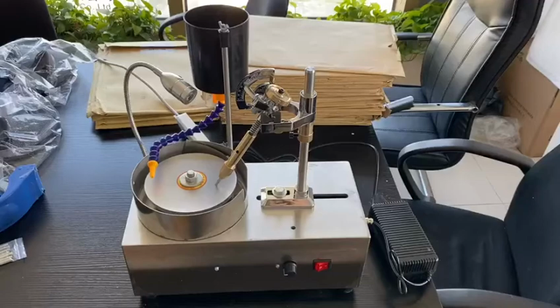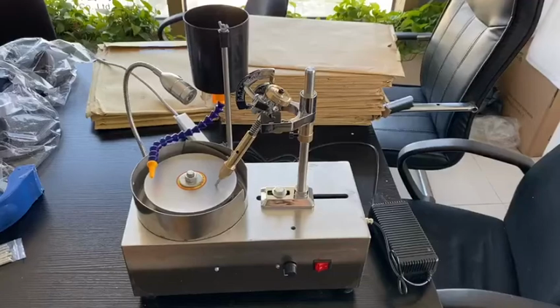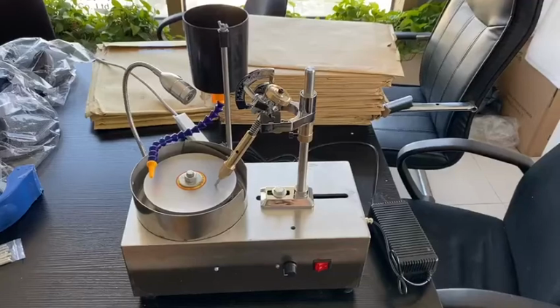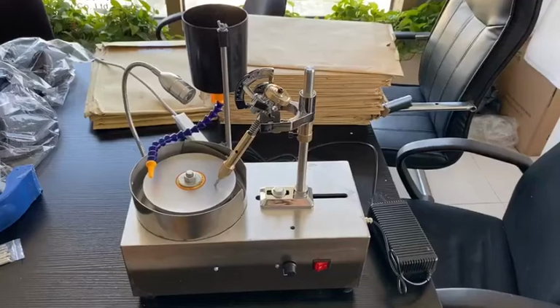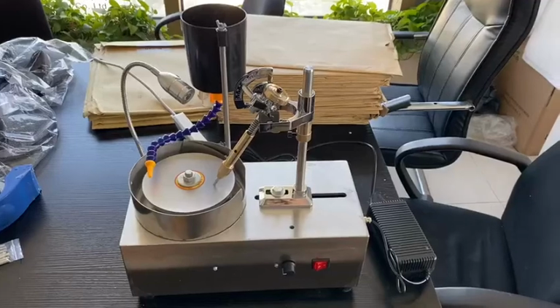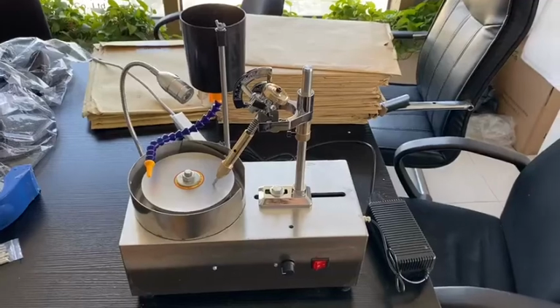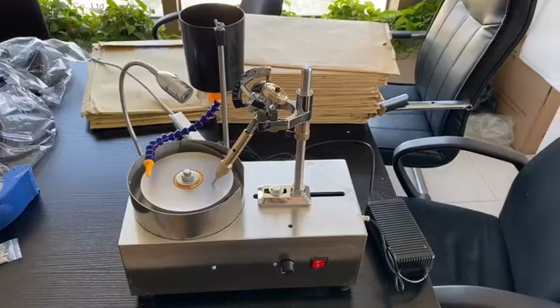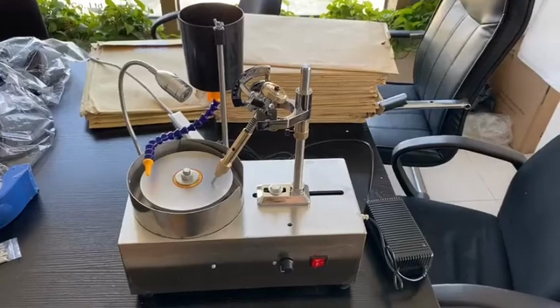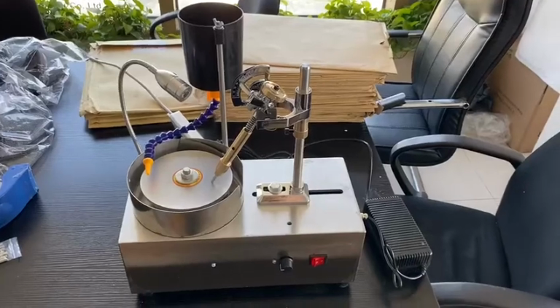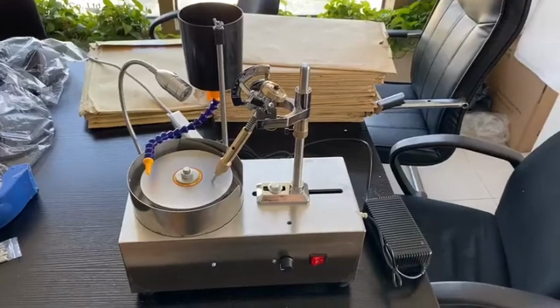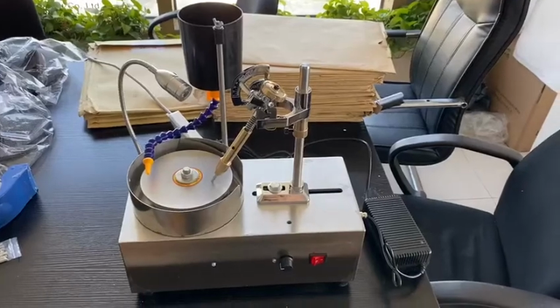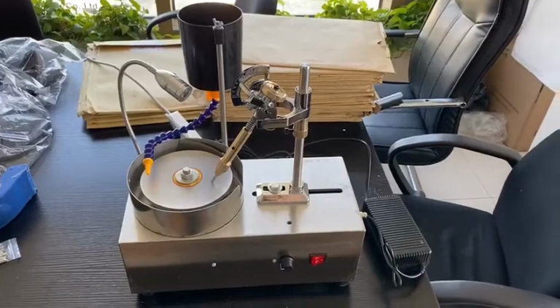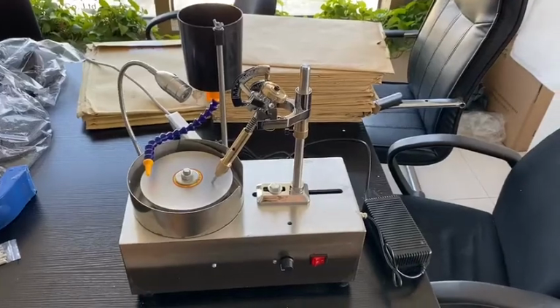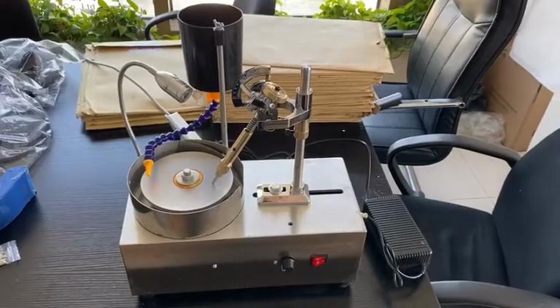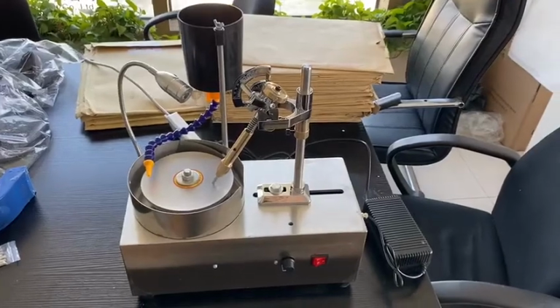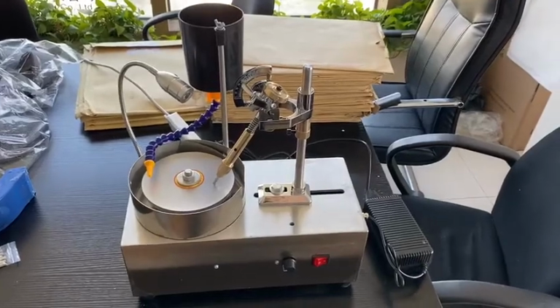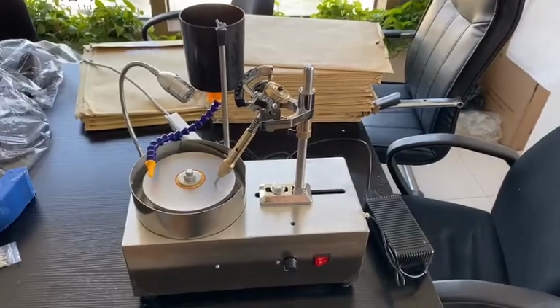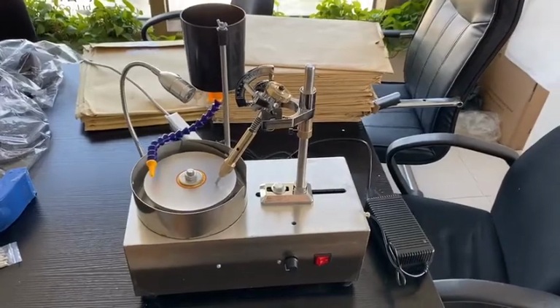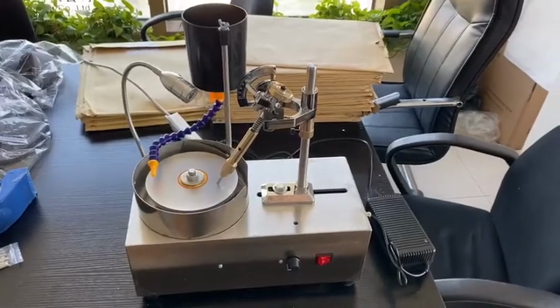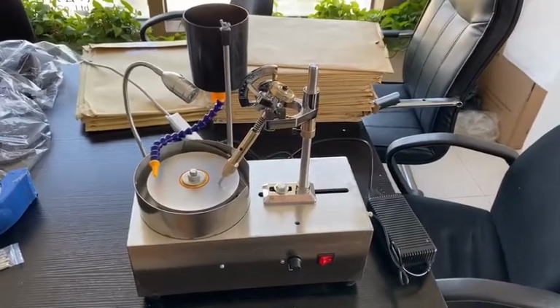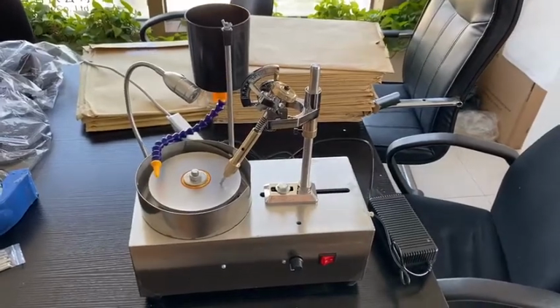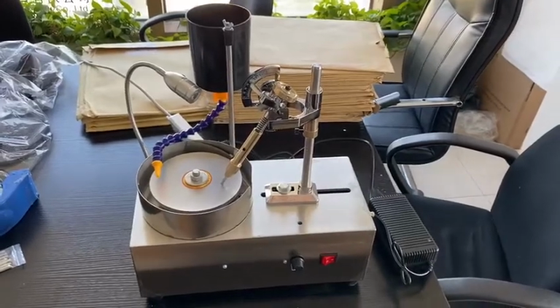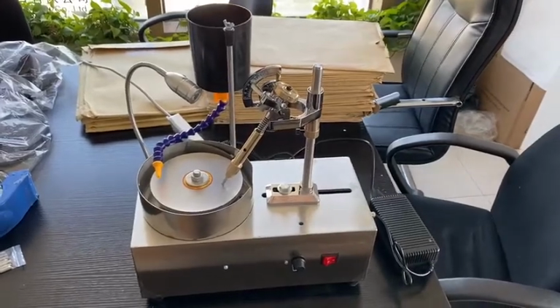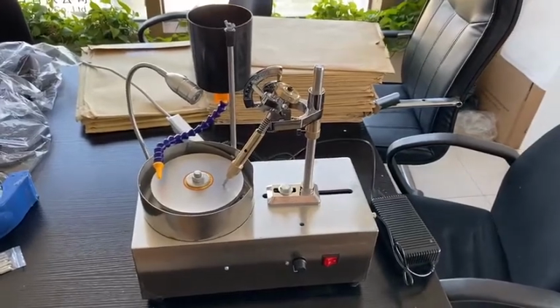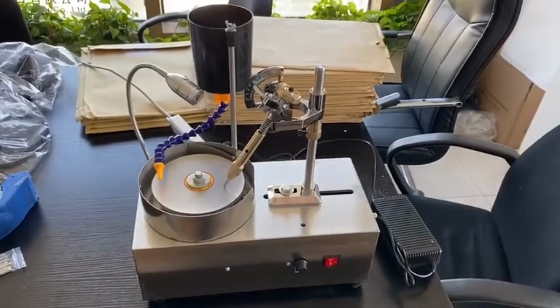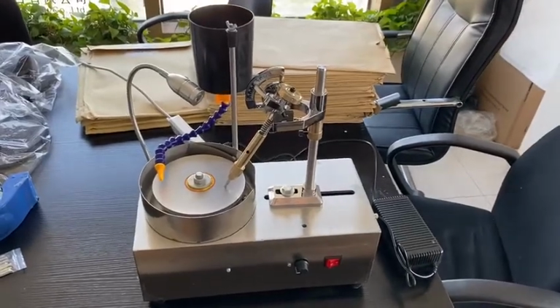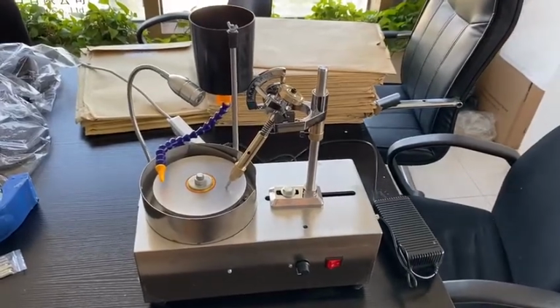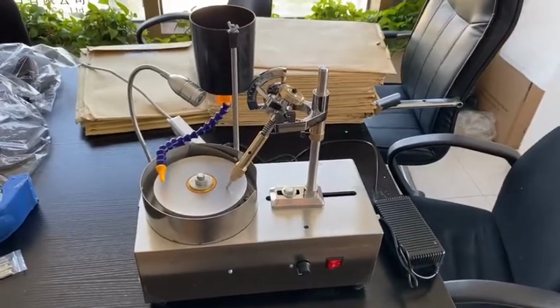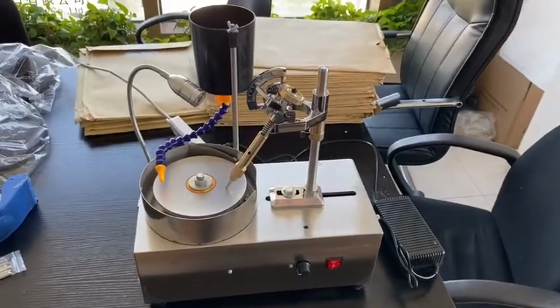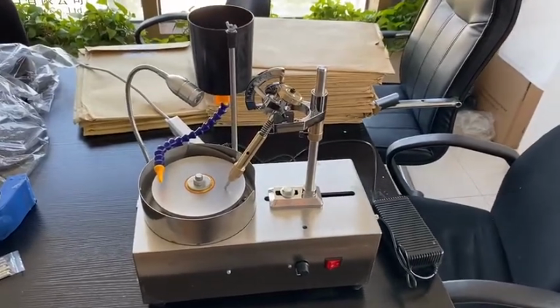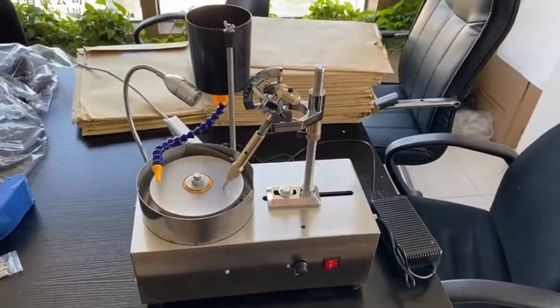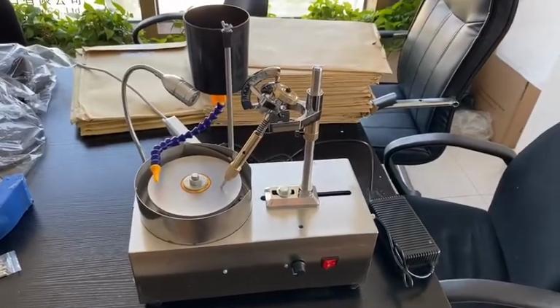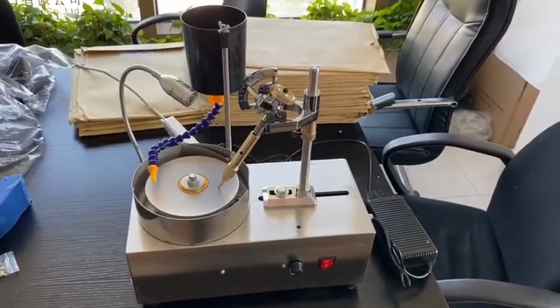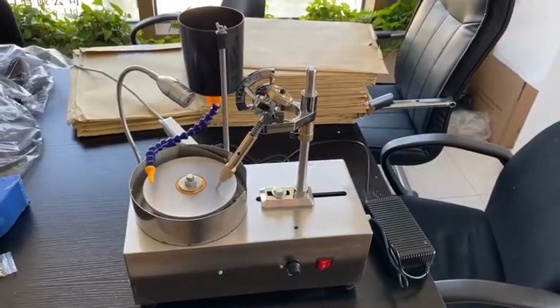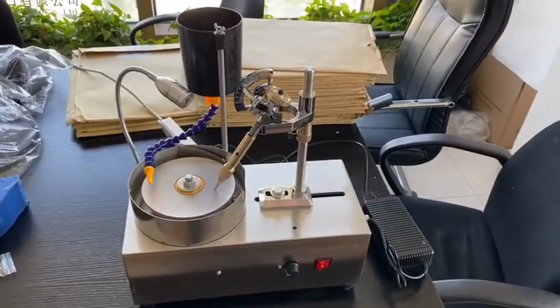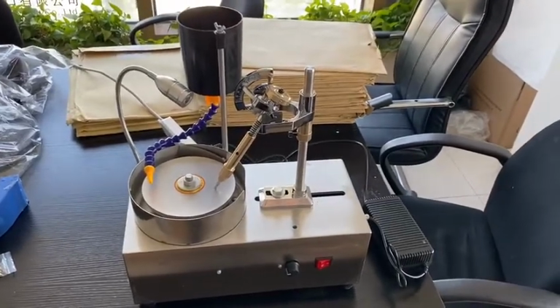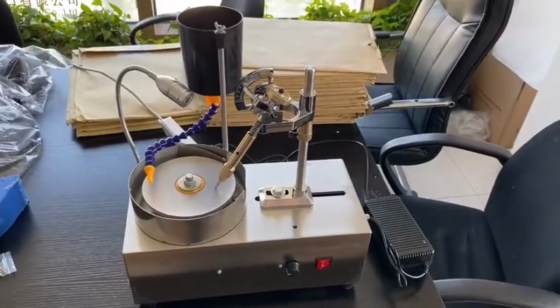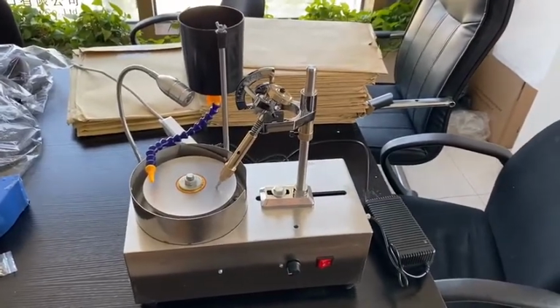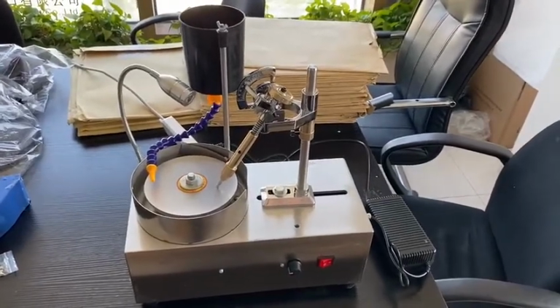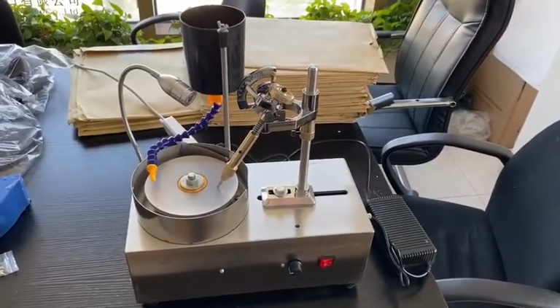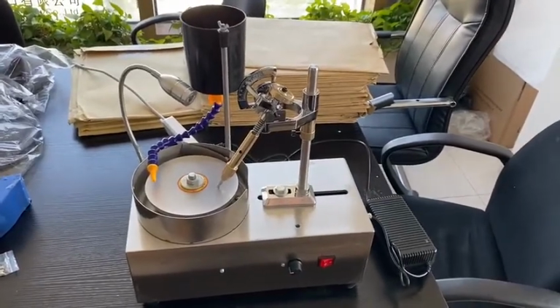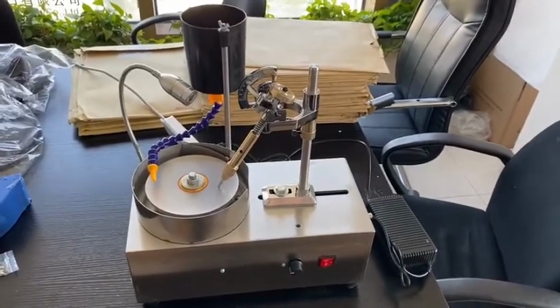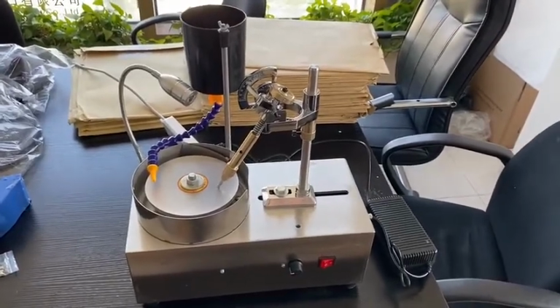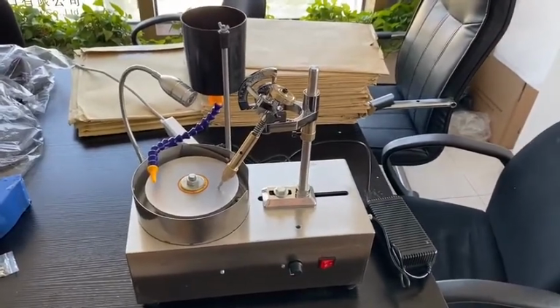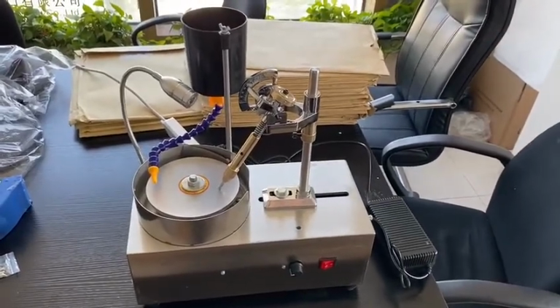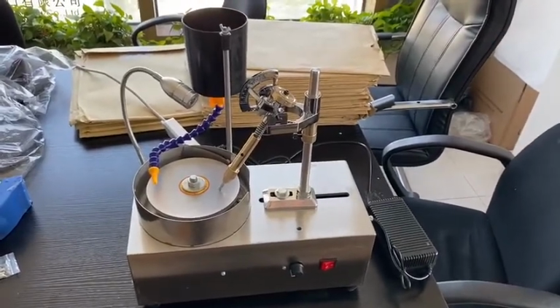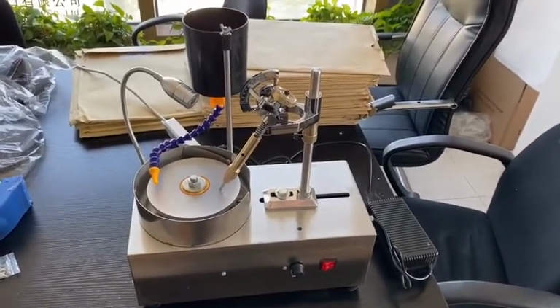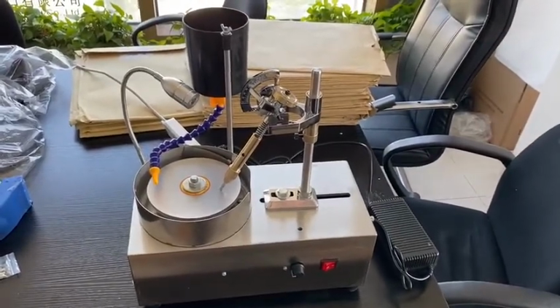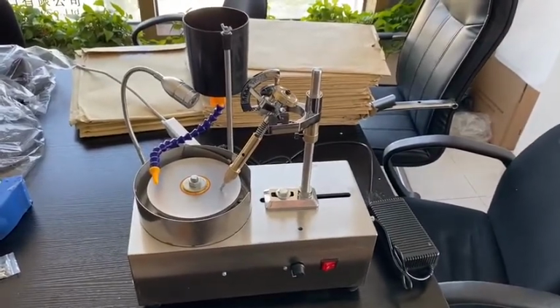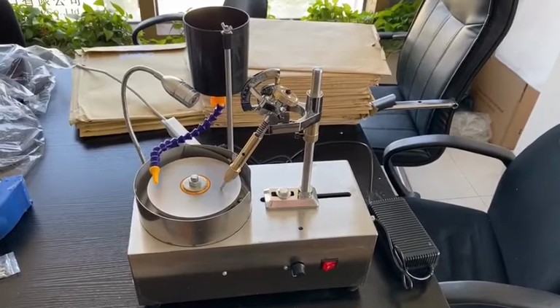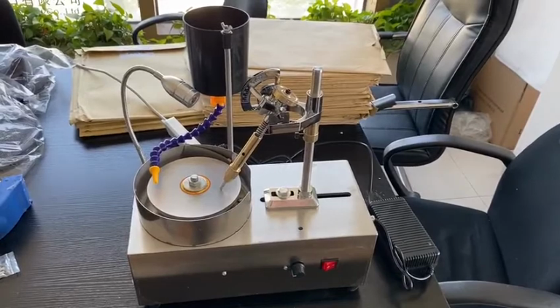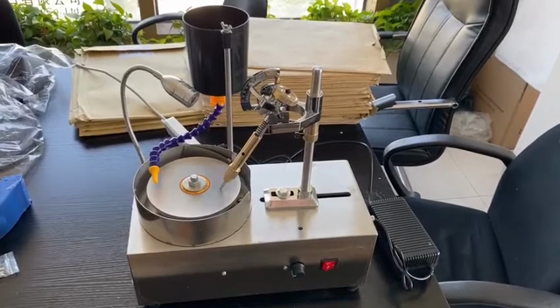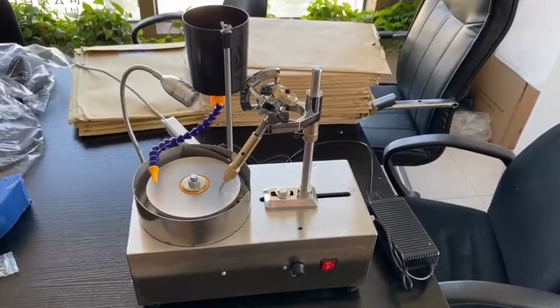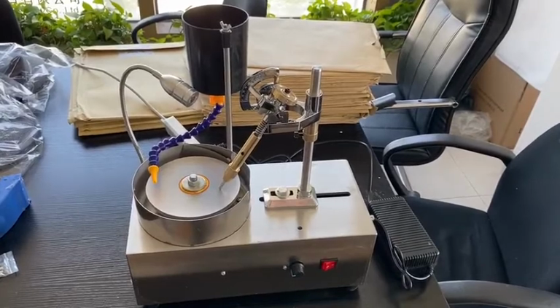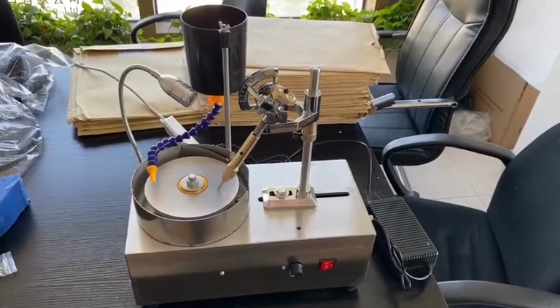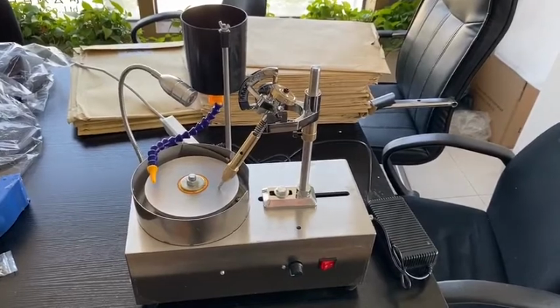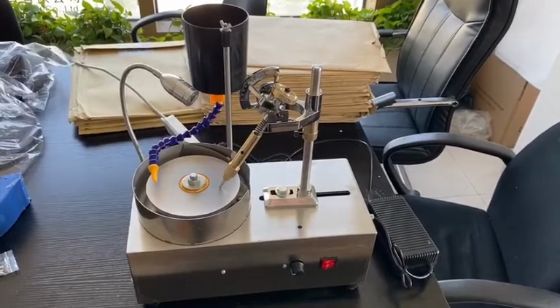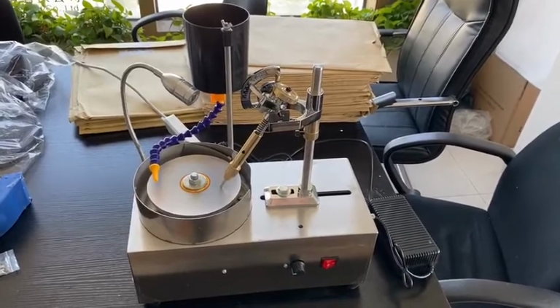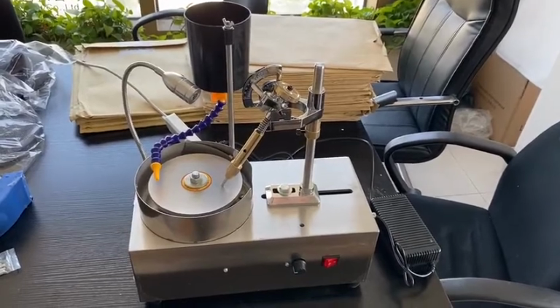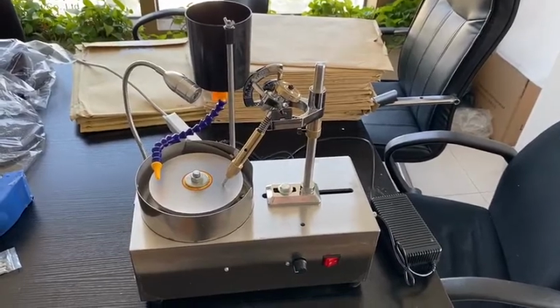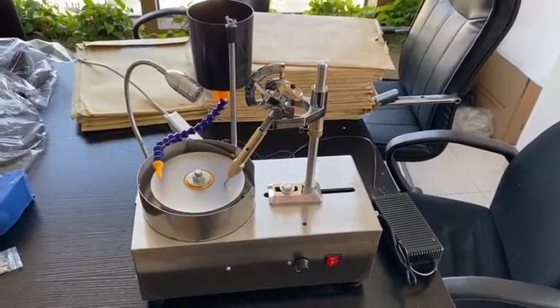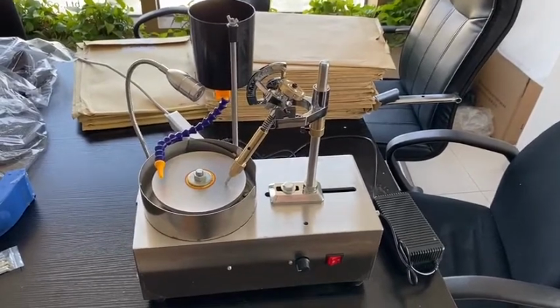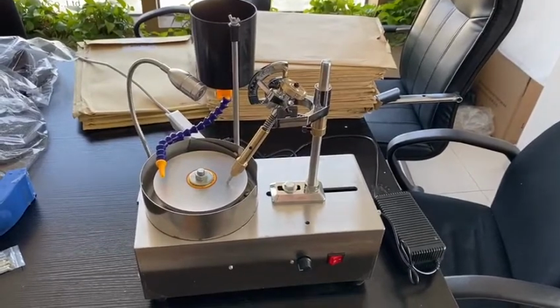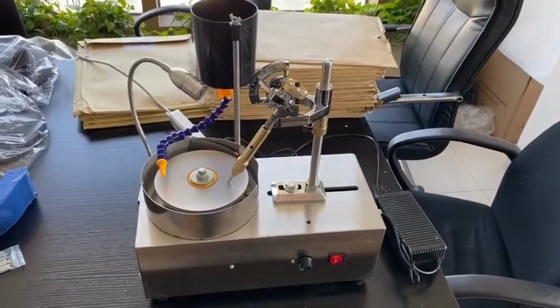Hello, today I would like to introduce our 6-inch dream cutting machine for you.